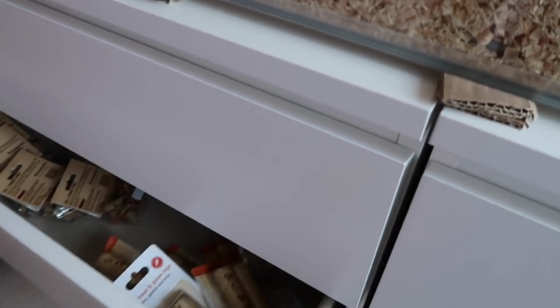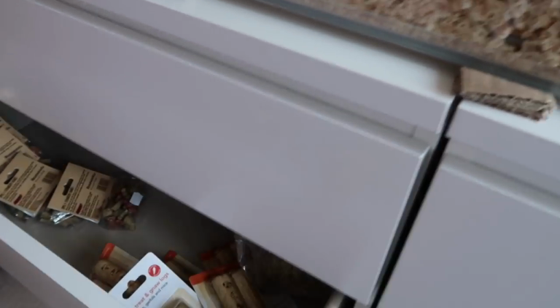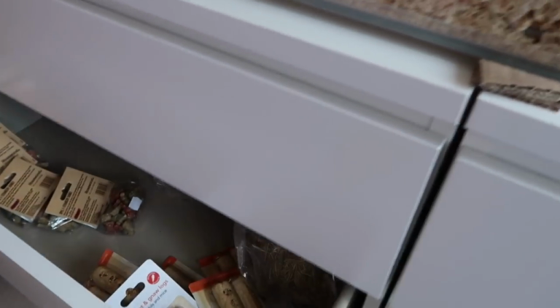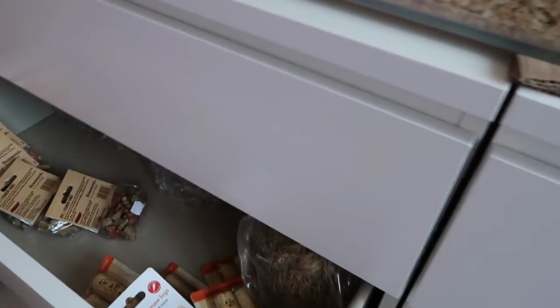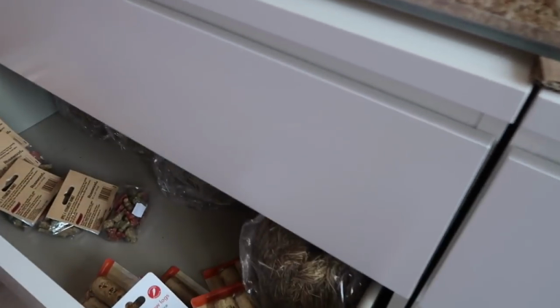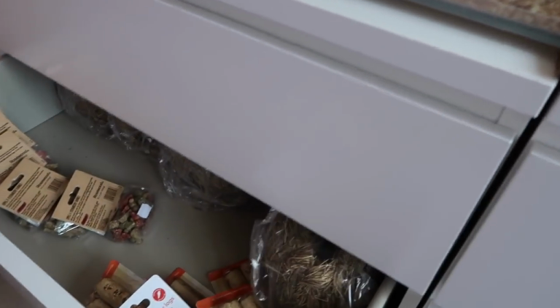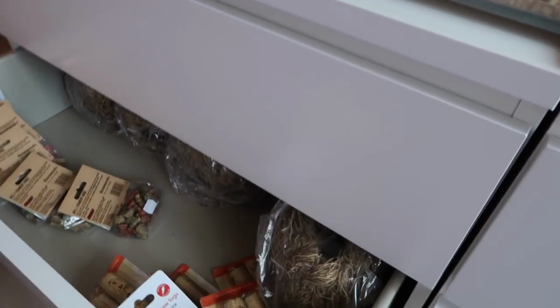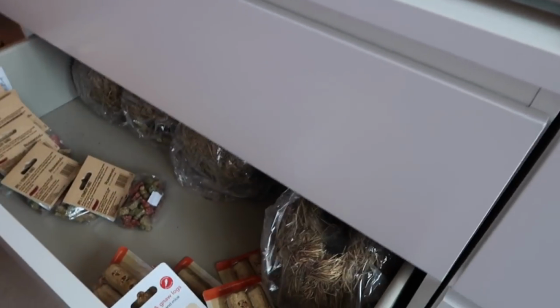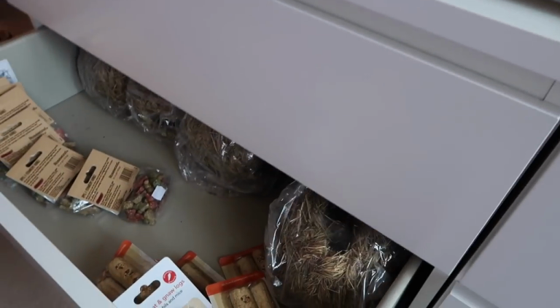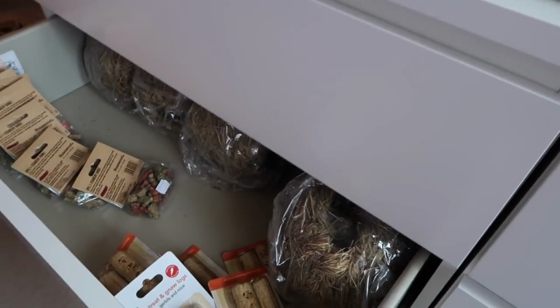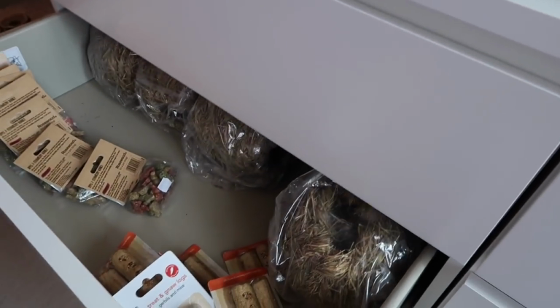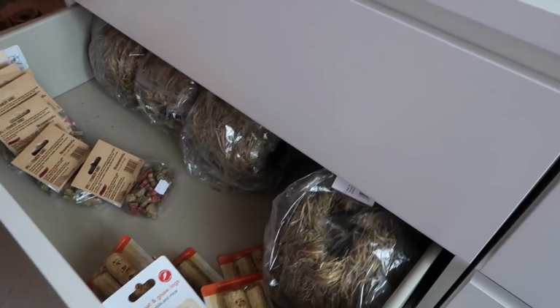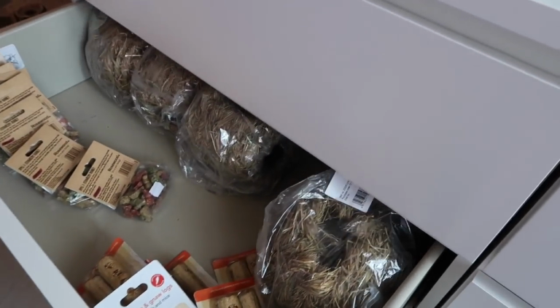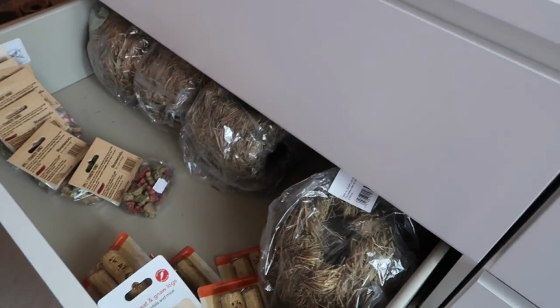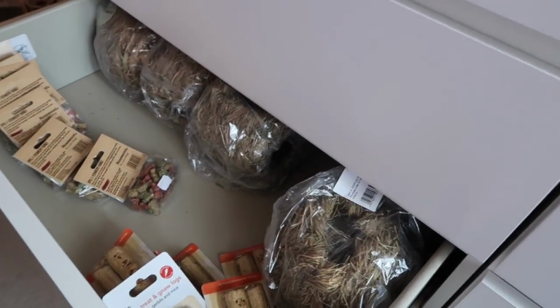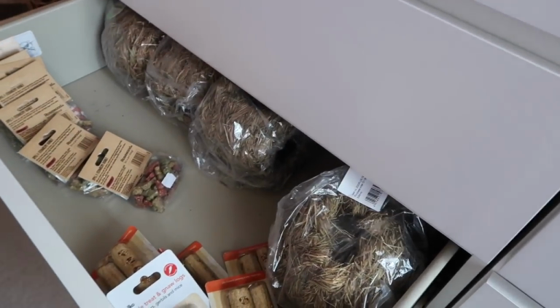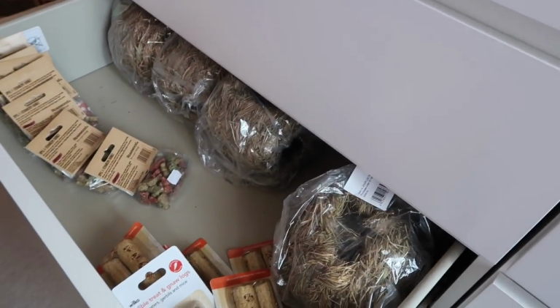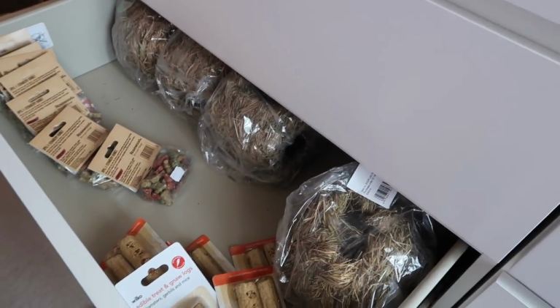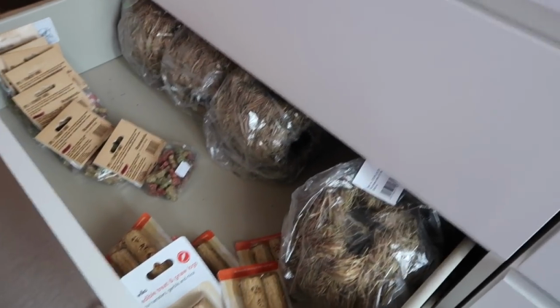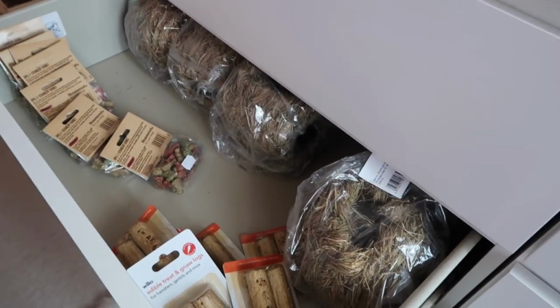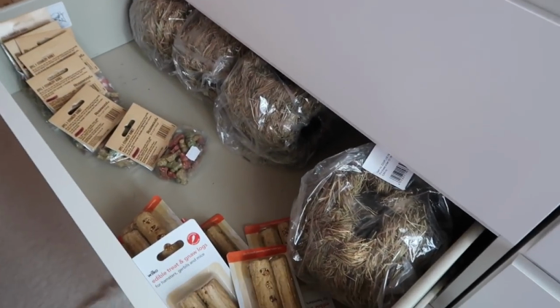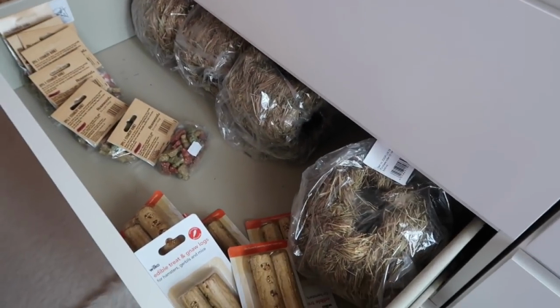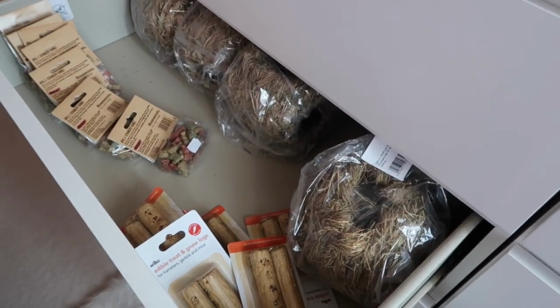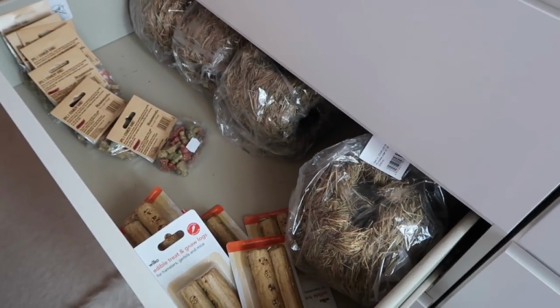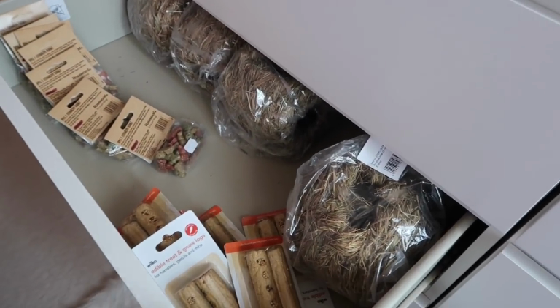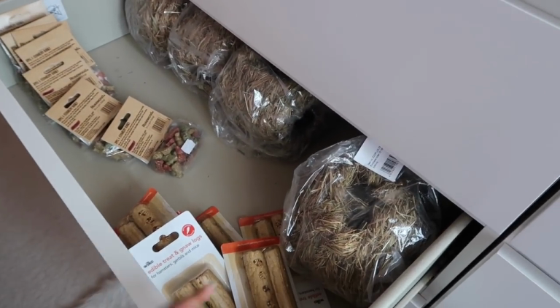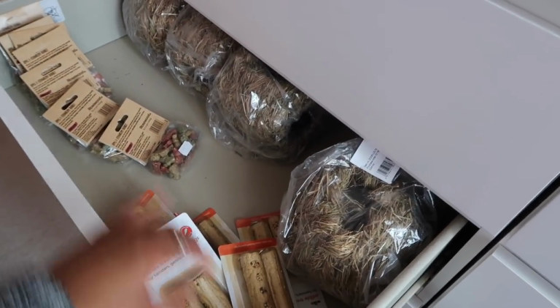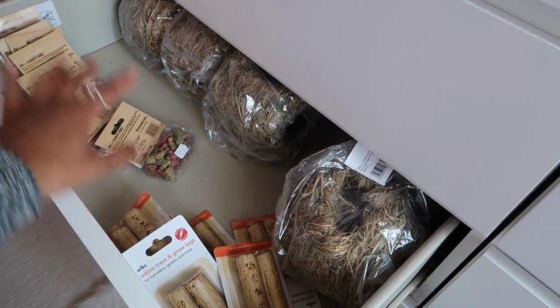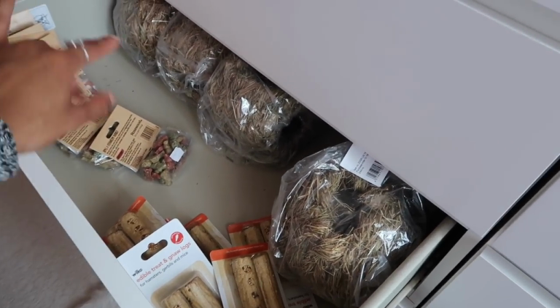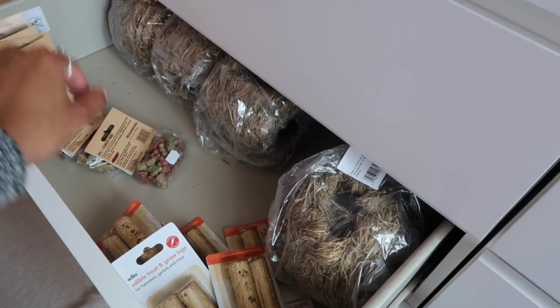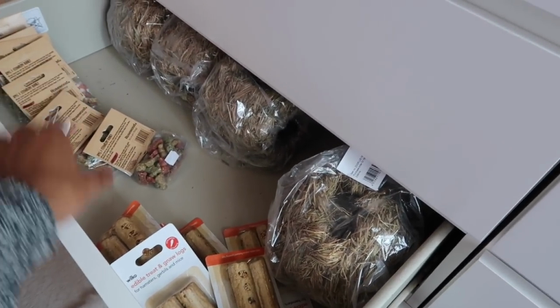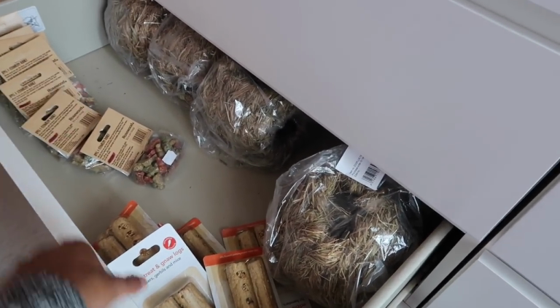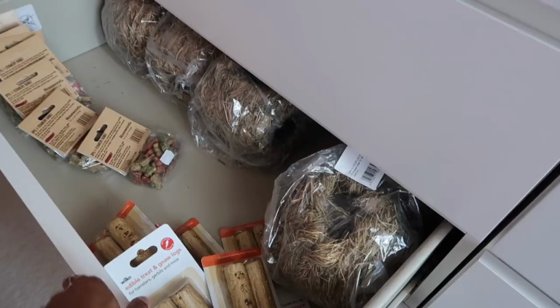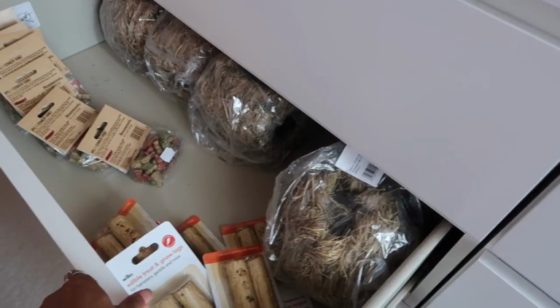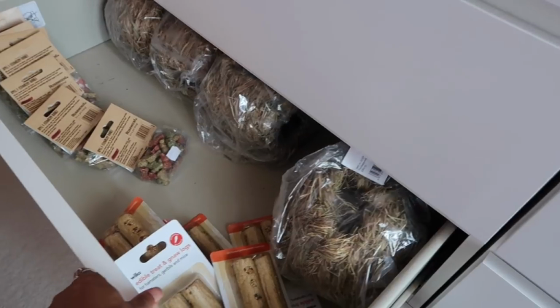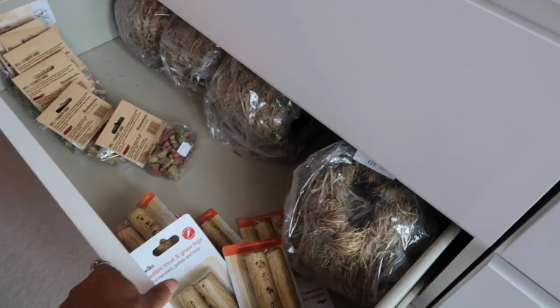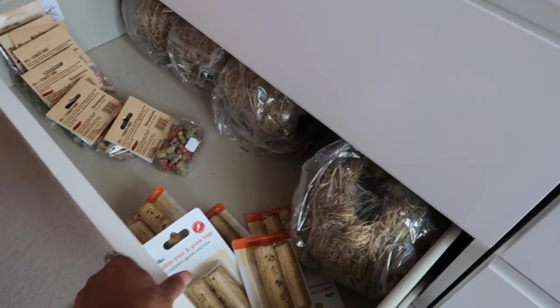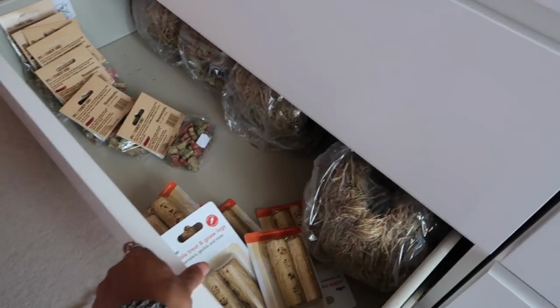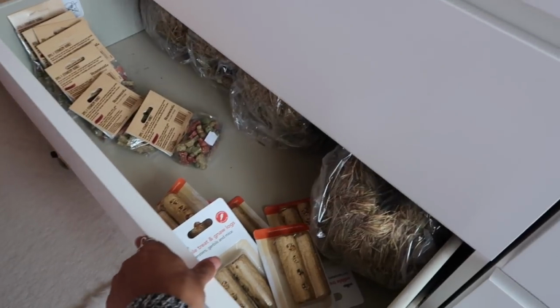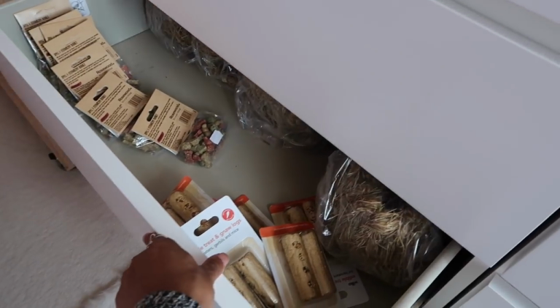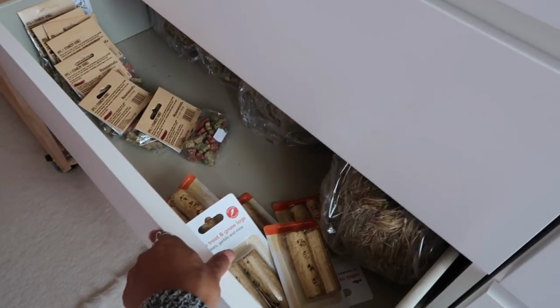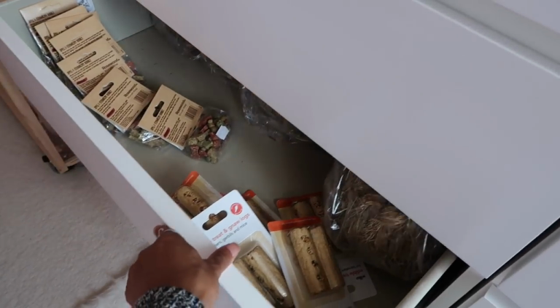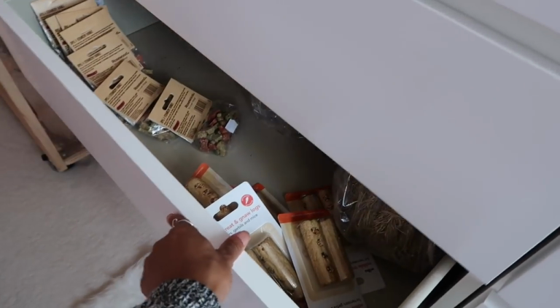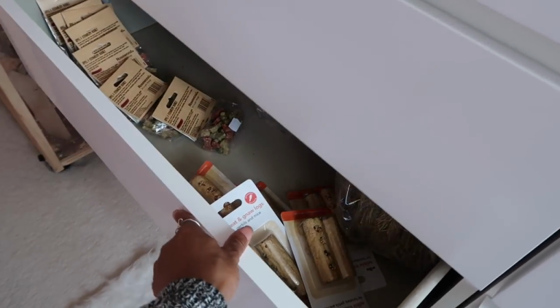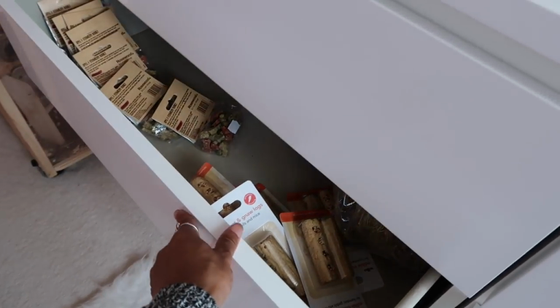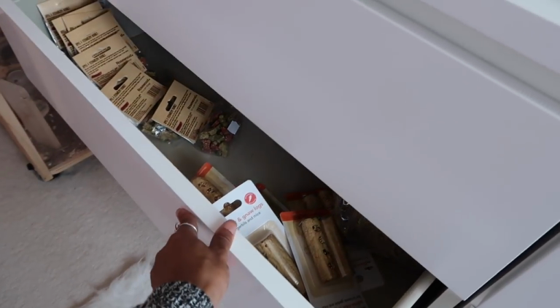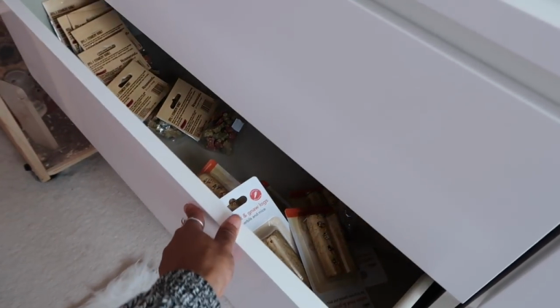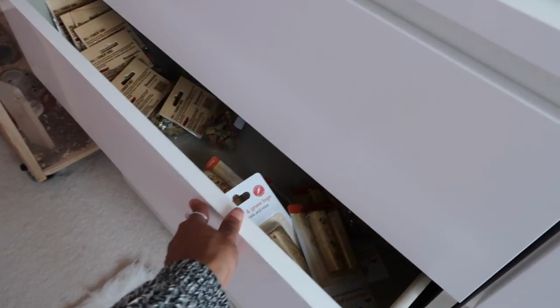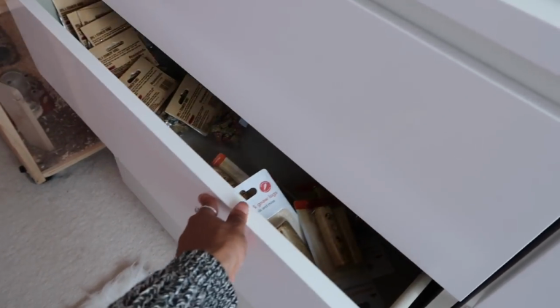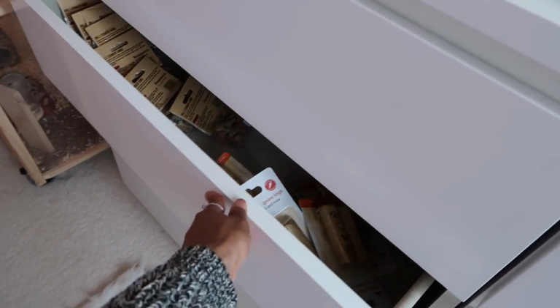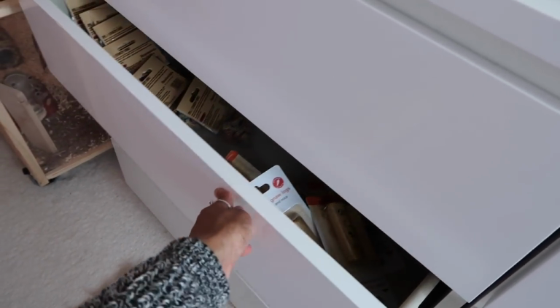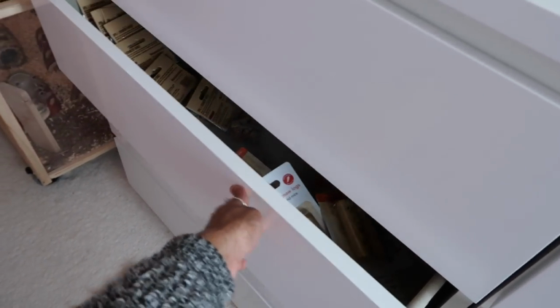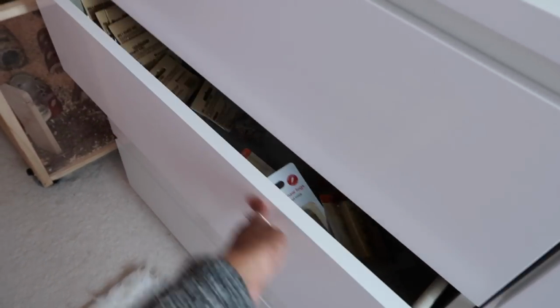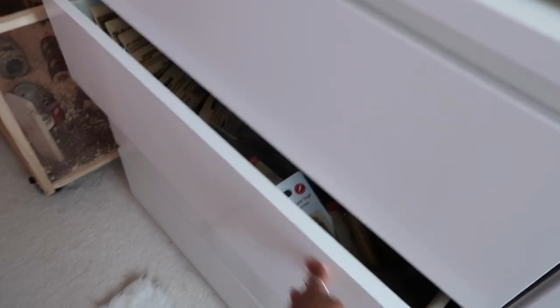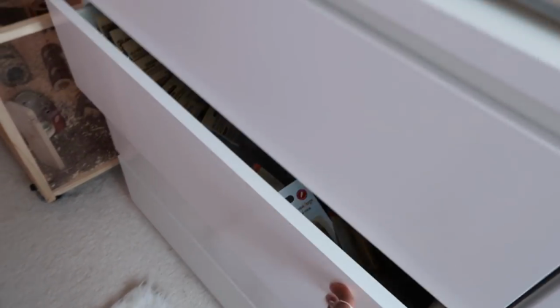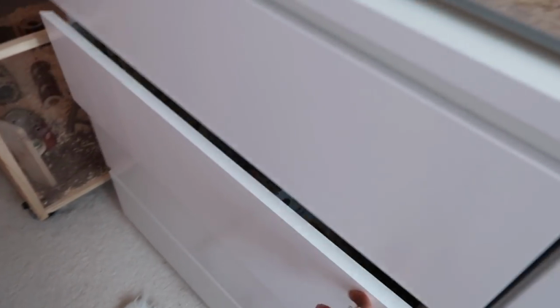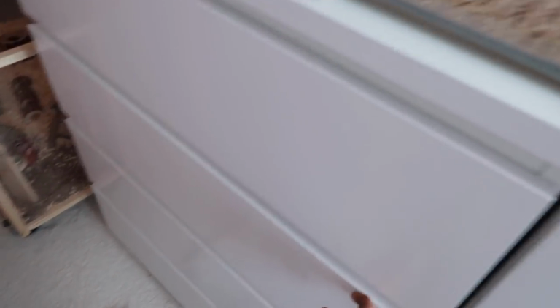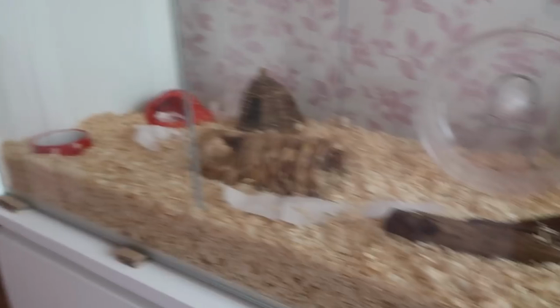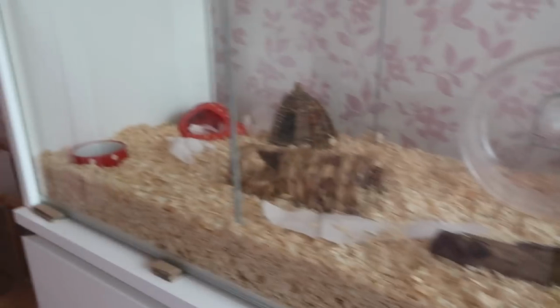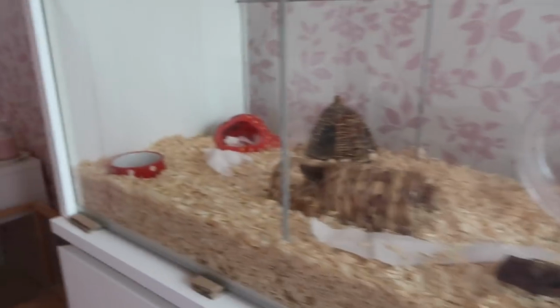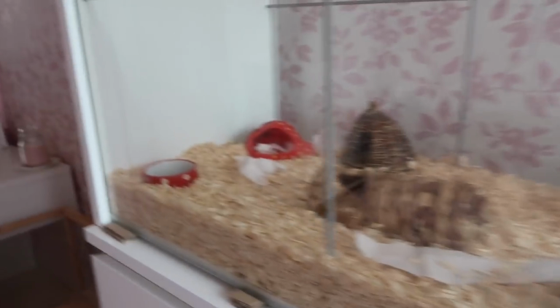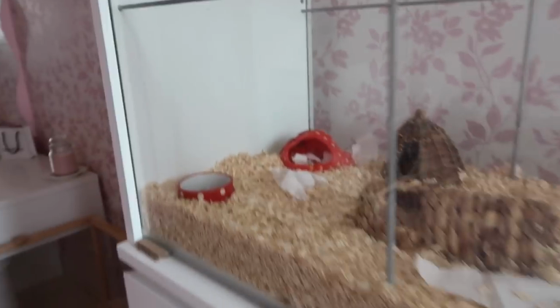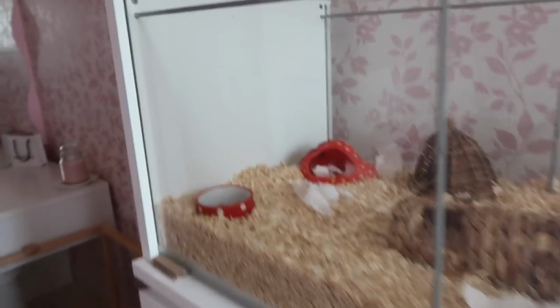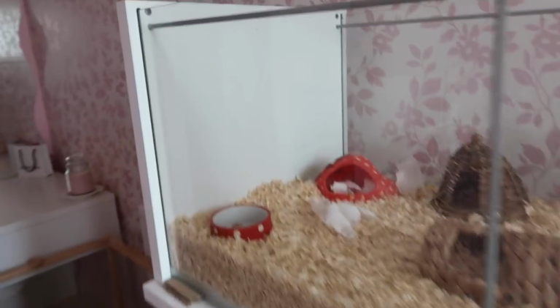On this side I store all of my business supplies because I run a business selling monthly subscription boxes. It's a little empty at the moment because I'm currently restocking.